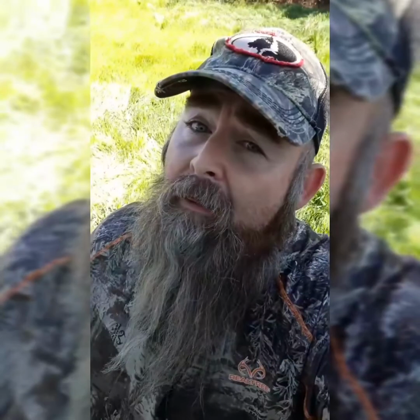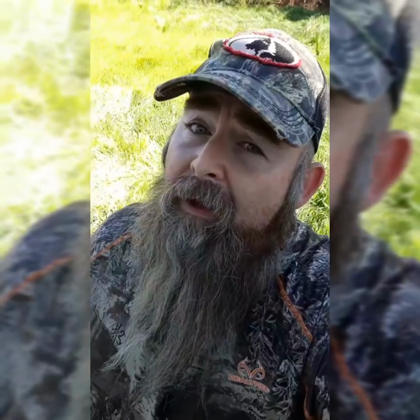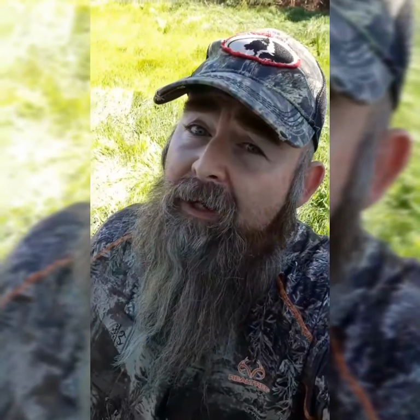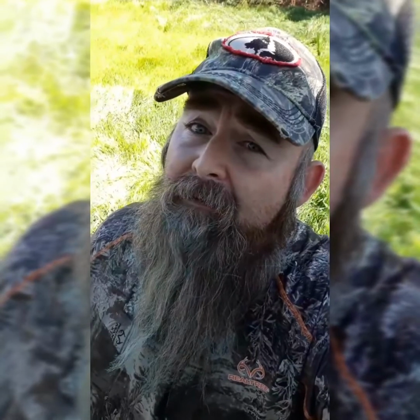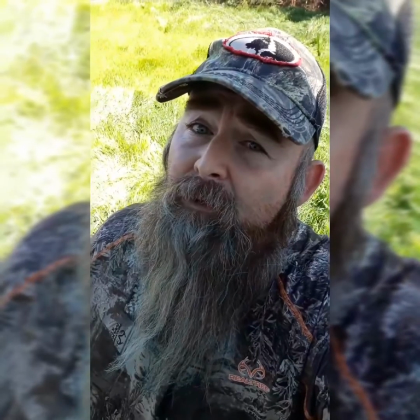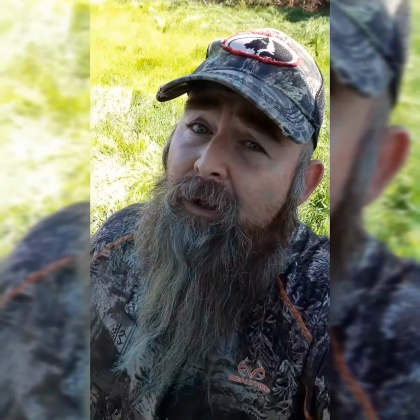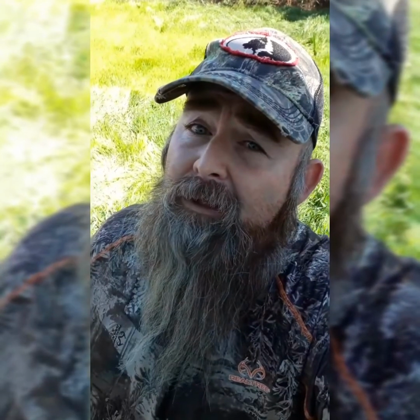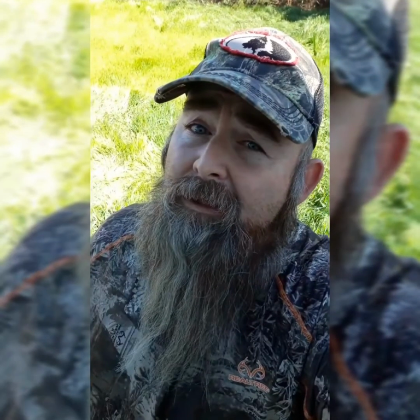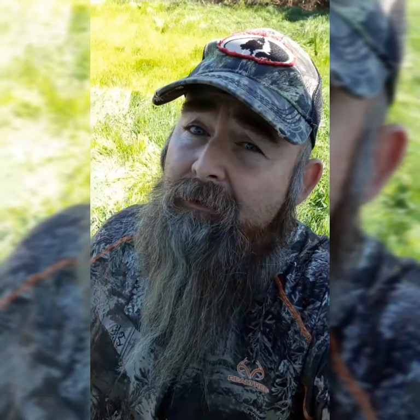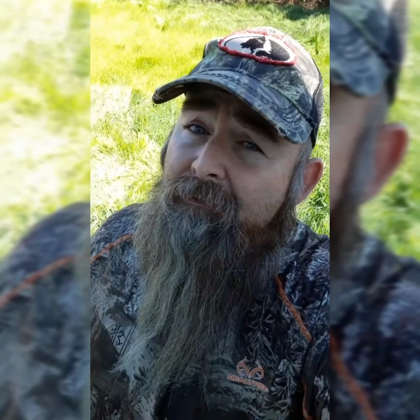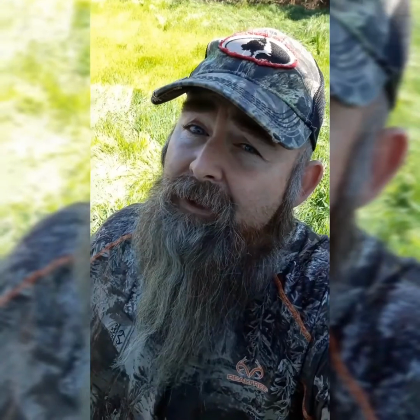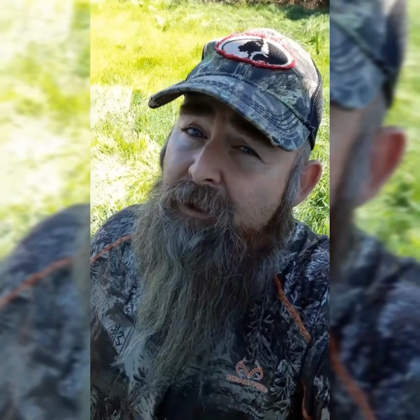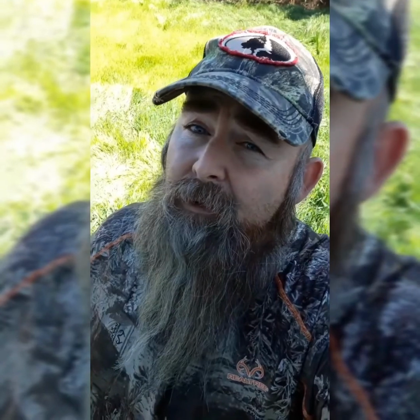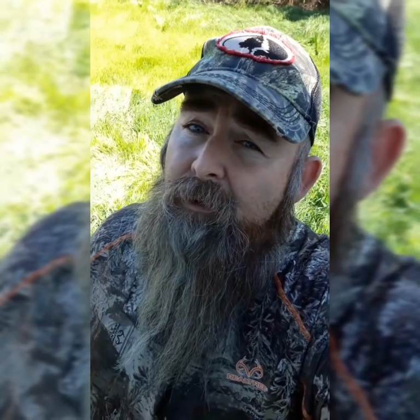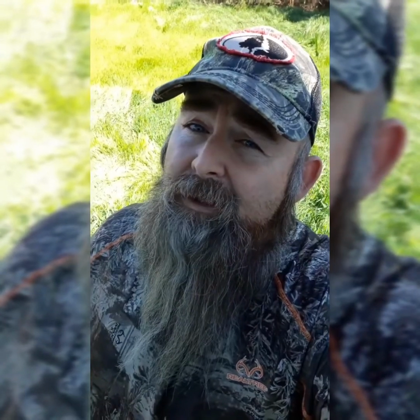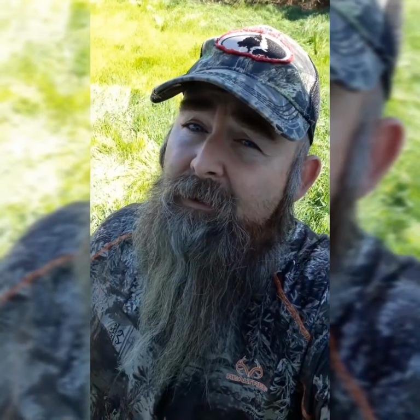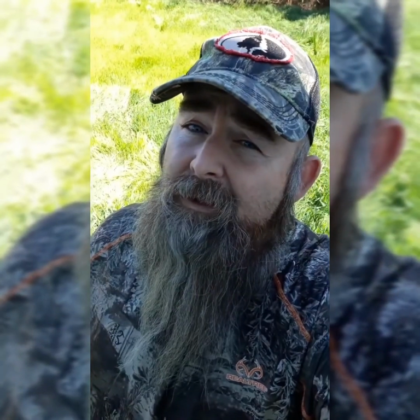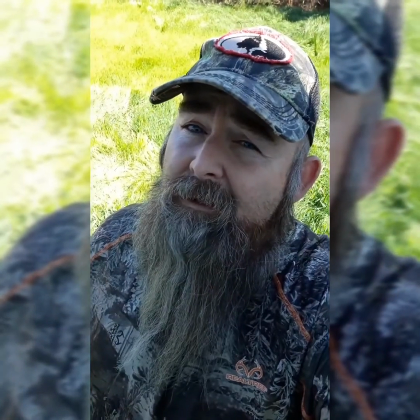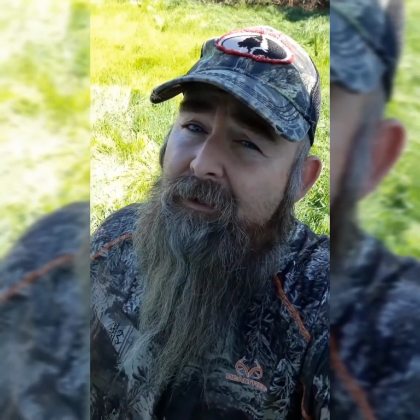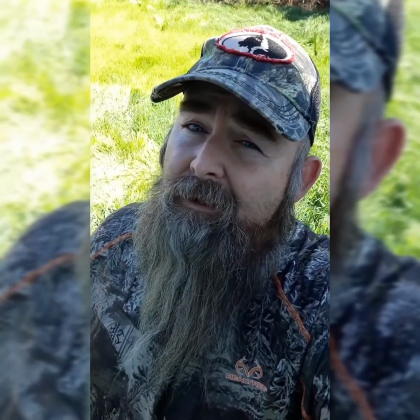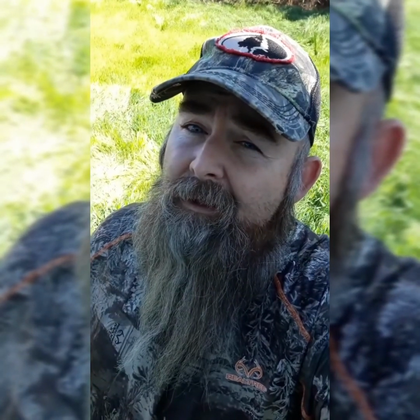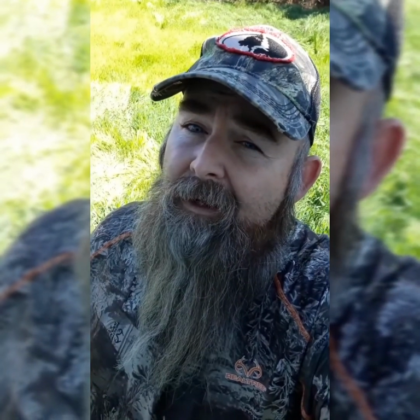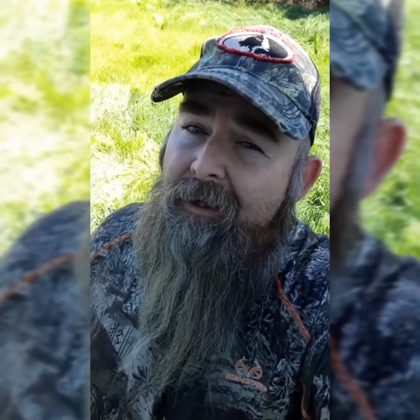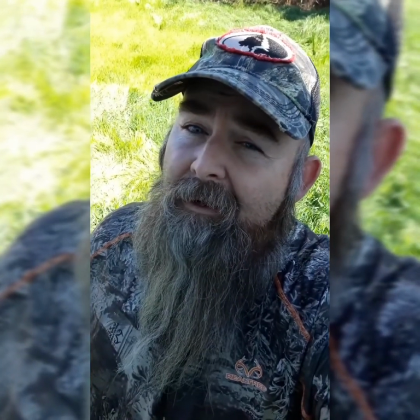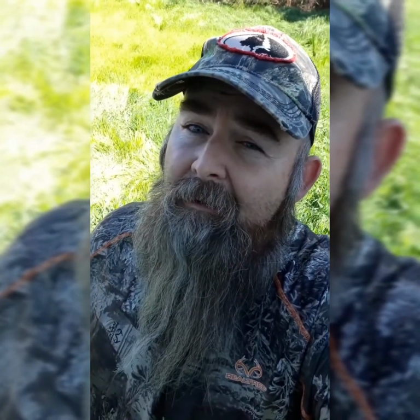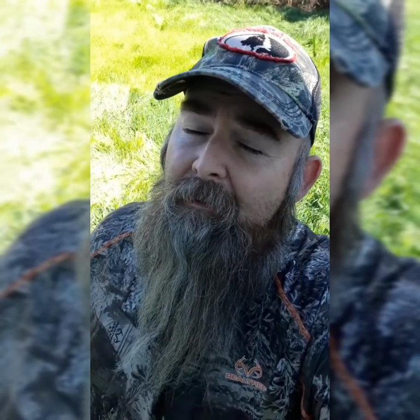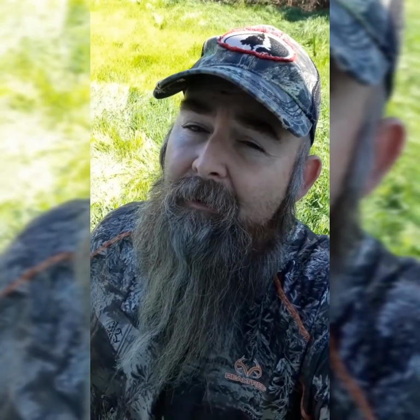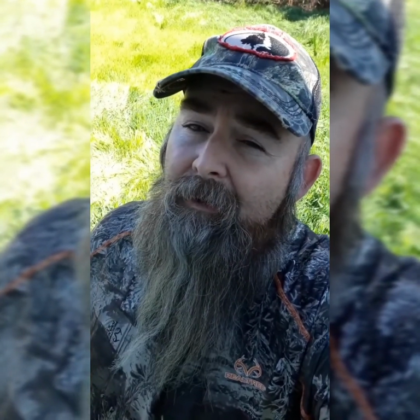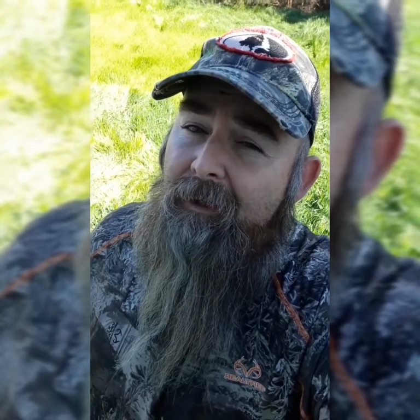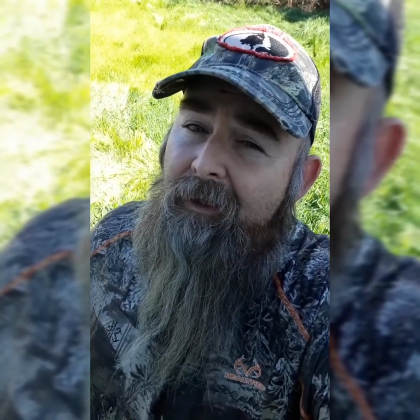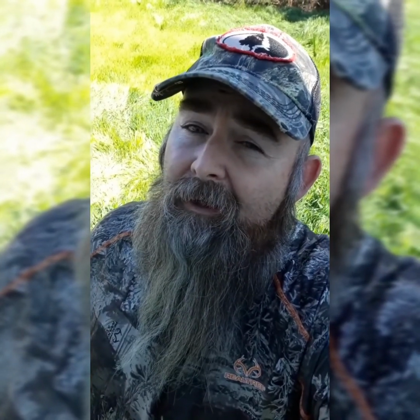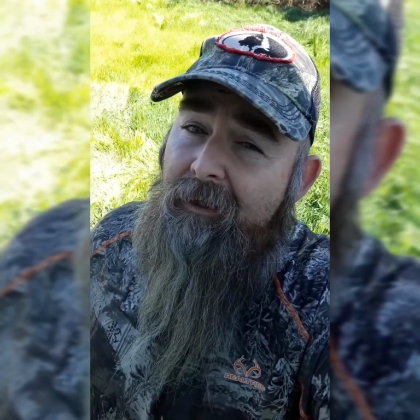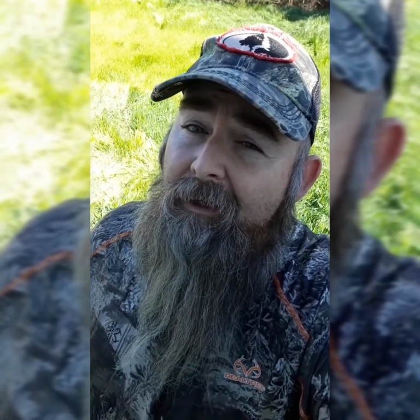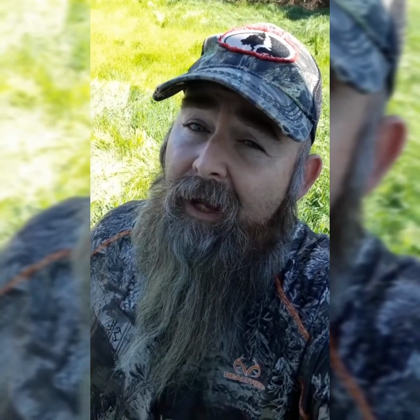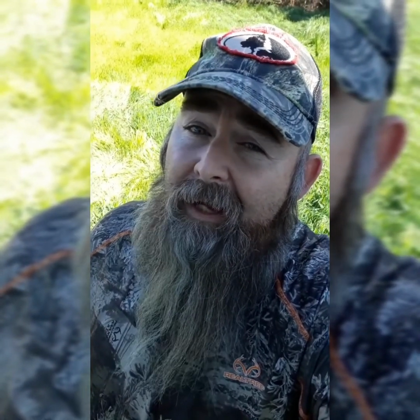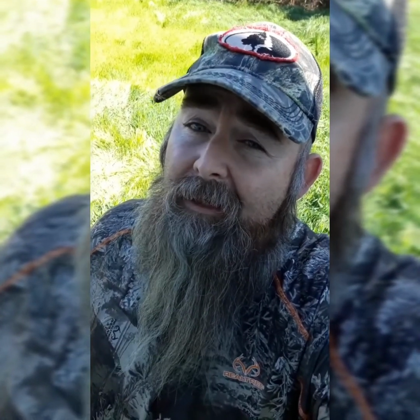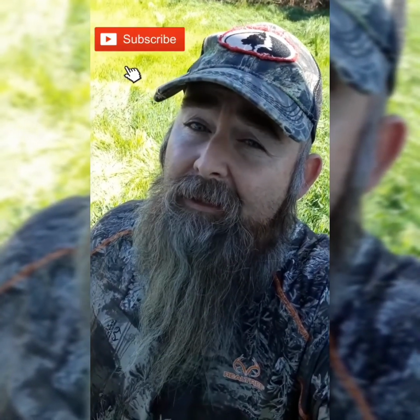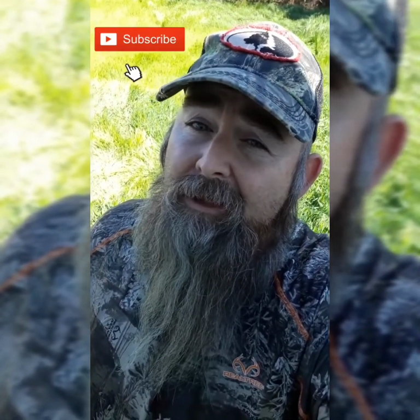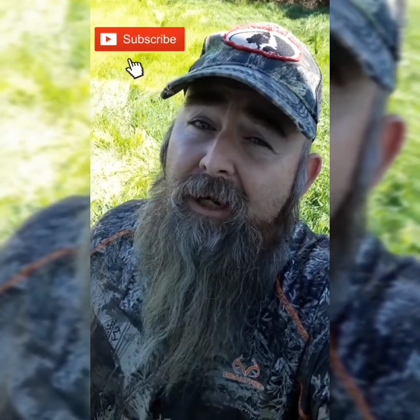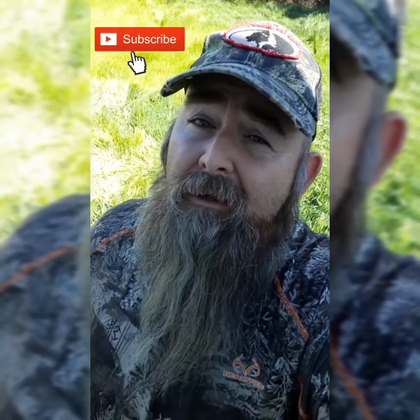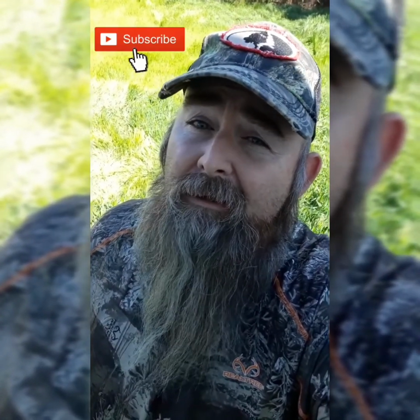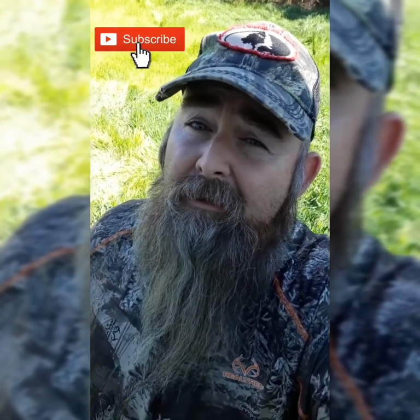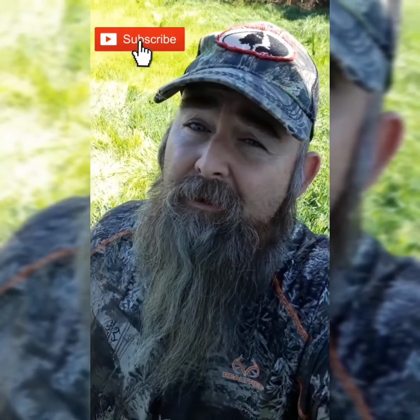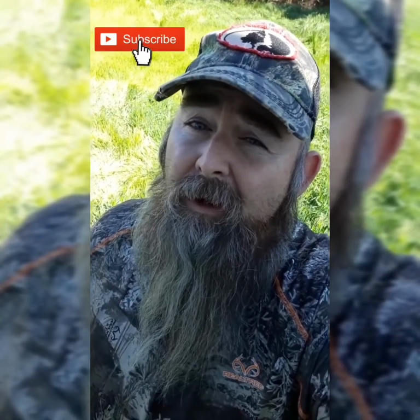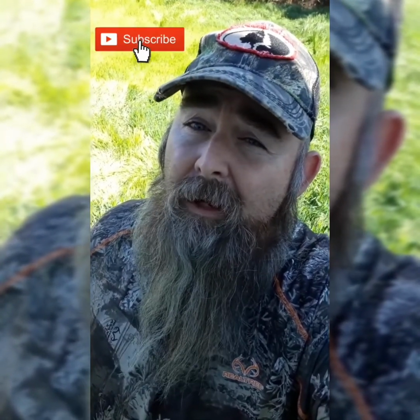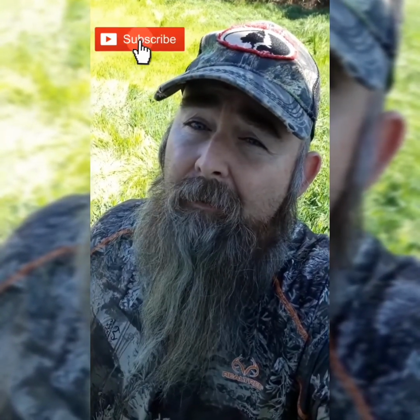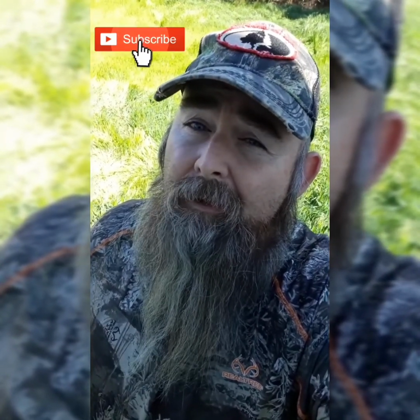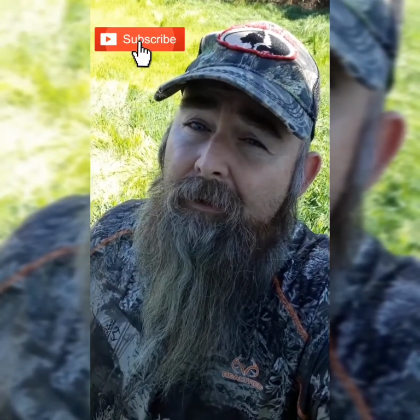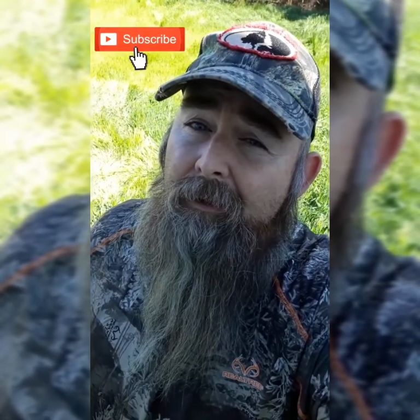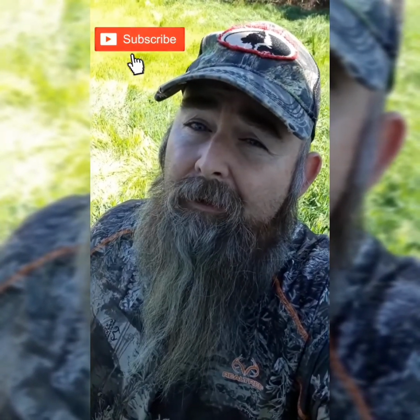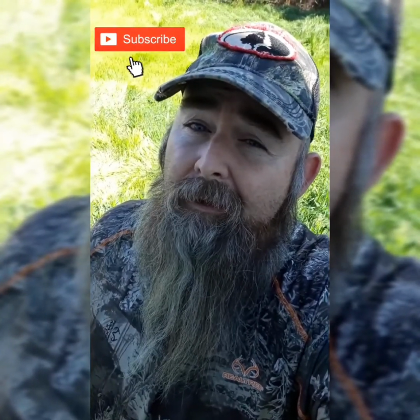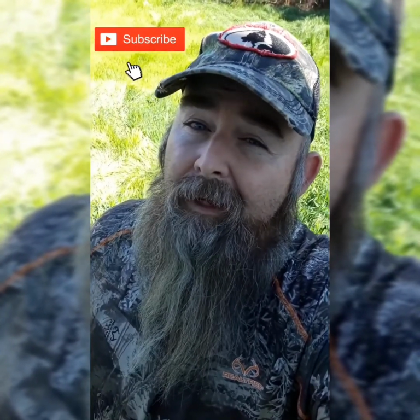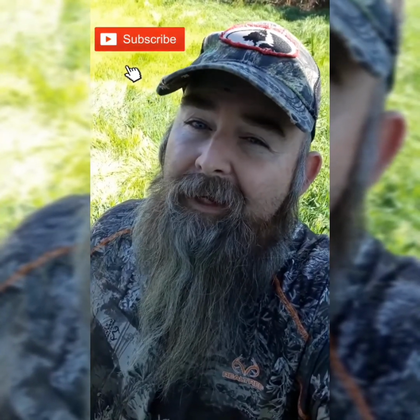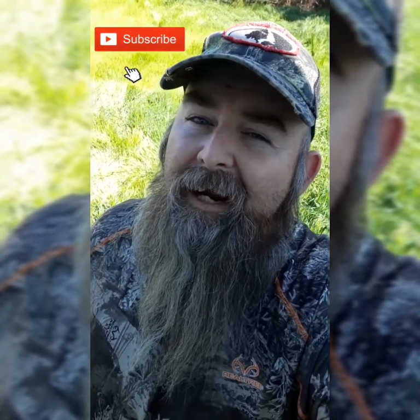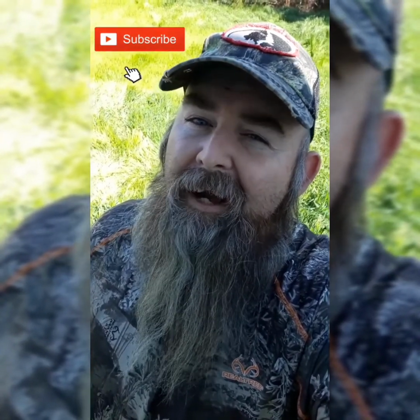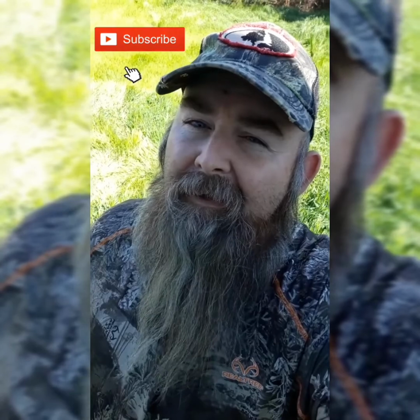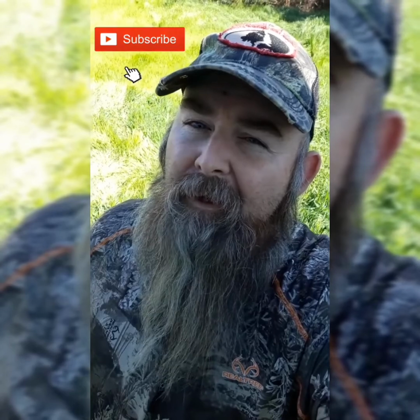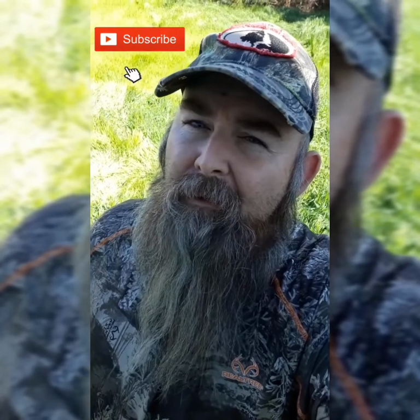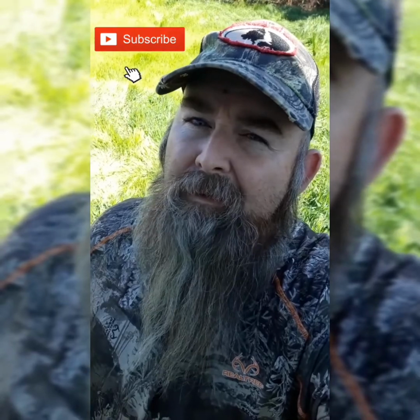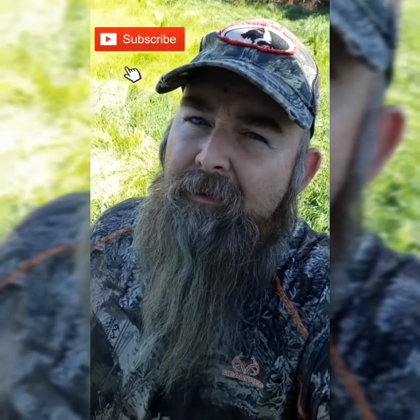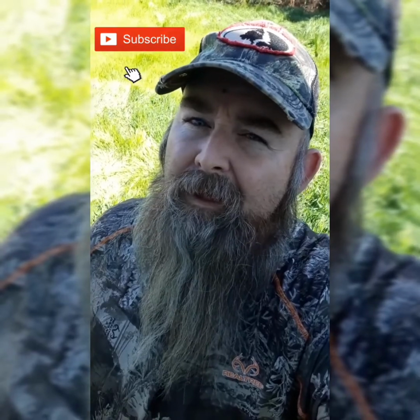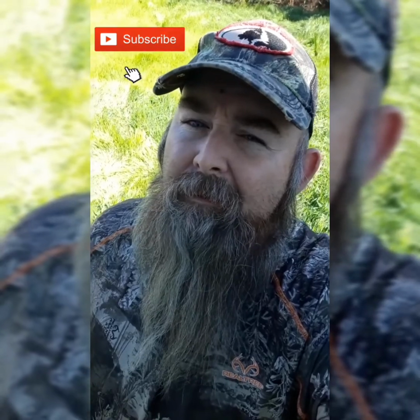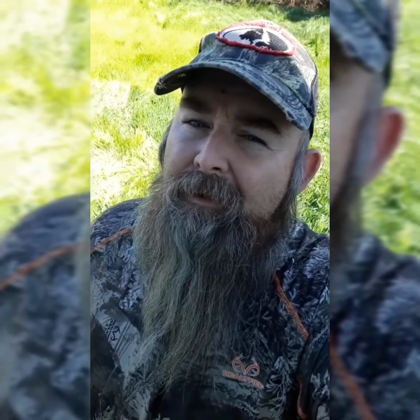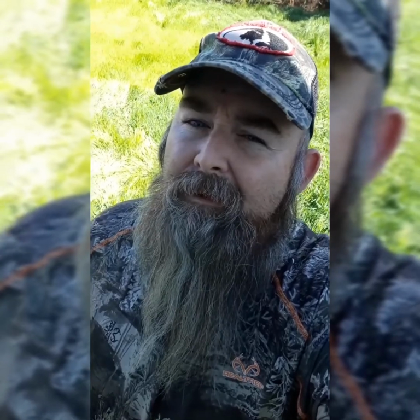Thank you for watching Fishing with Grizzly Whiskers. Remember to like, share, and subscribe — and get out there and rip some lips.